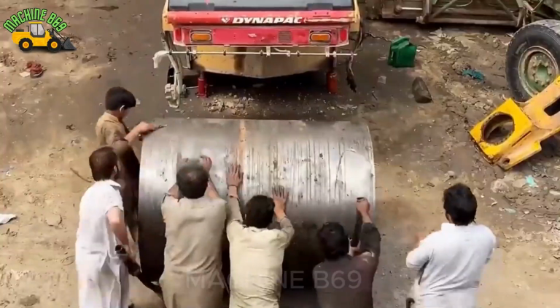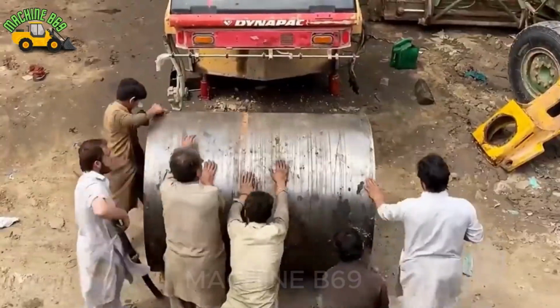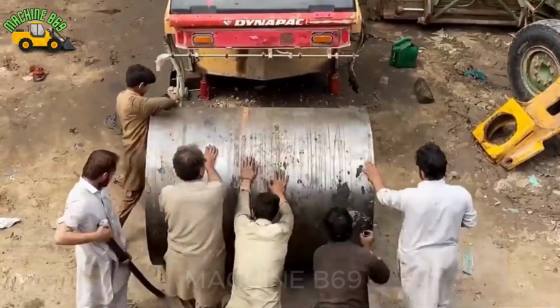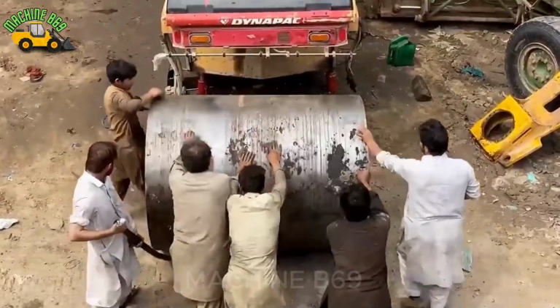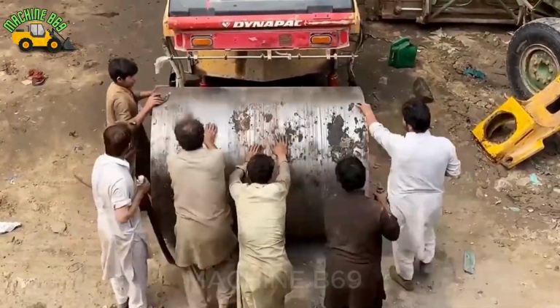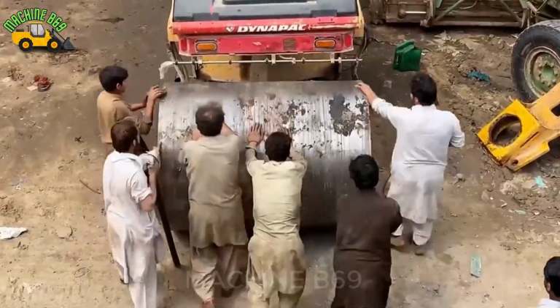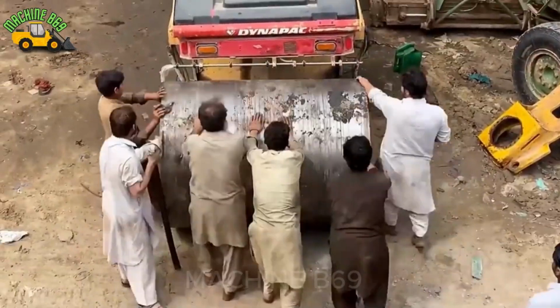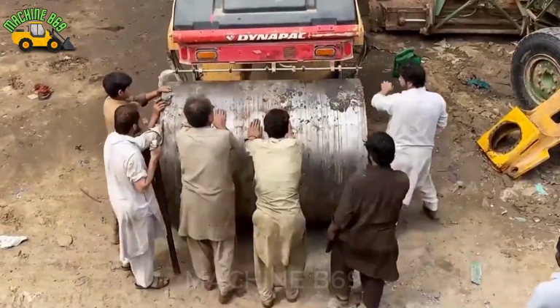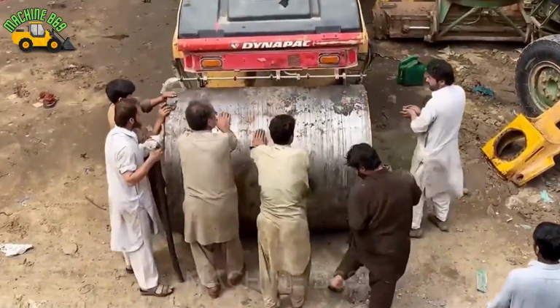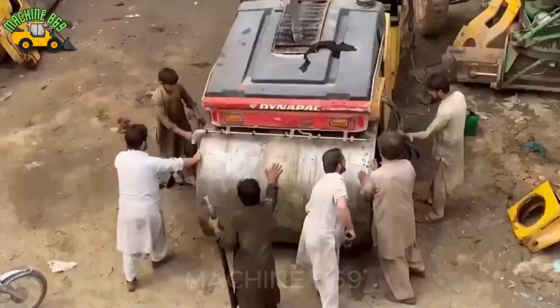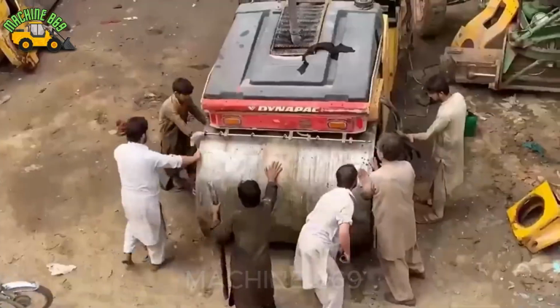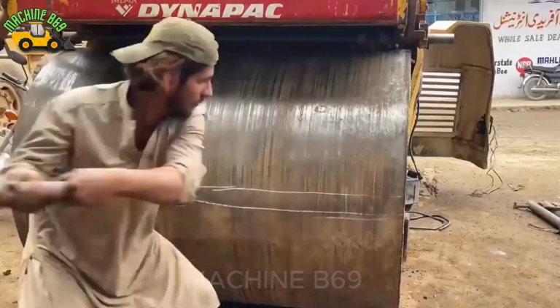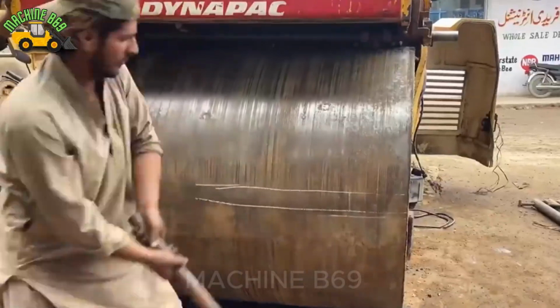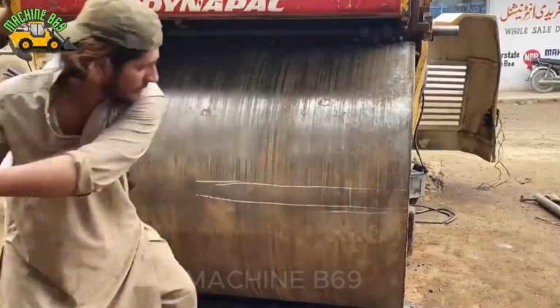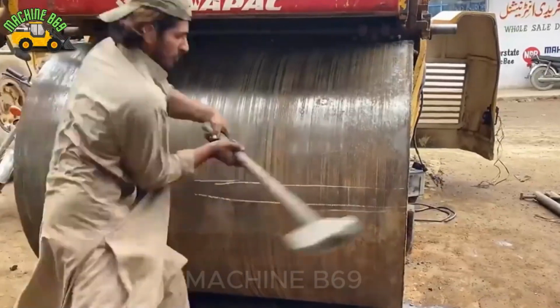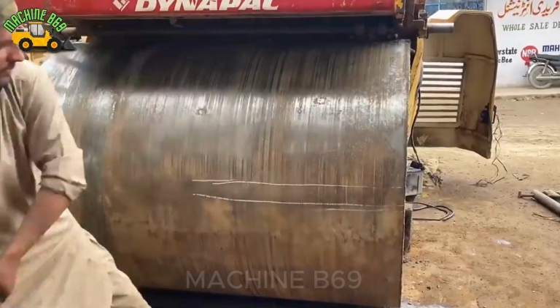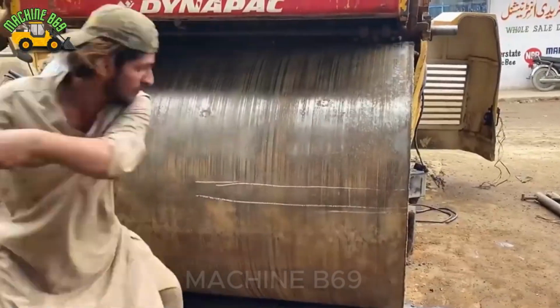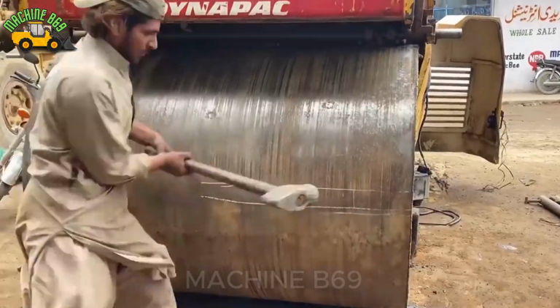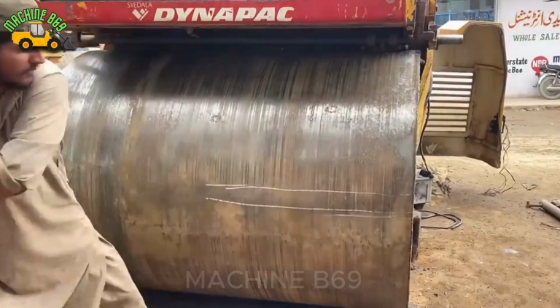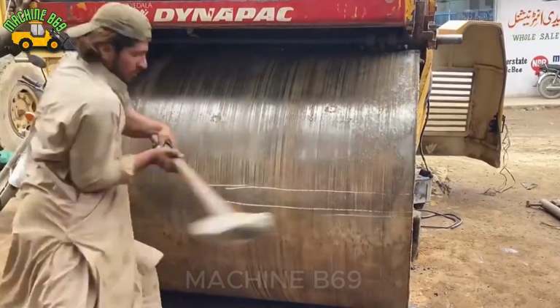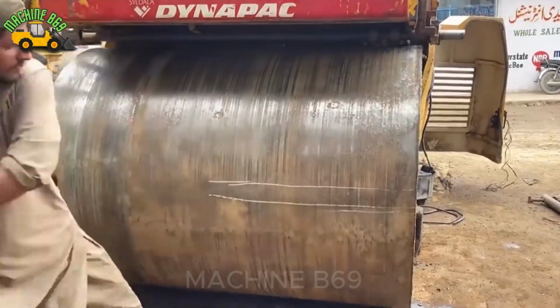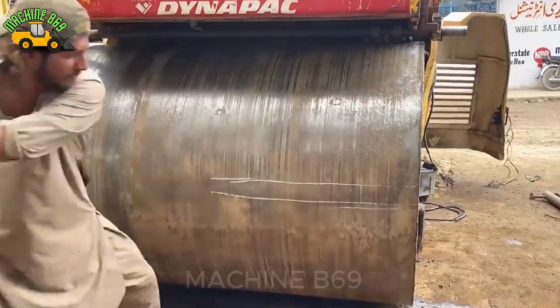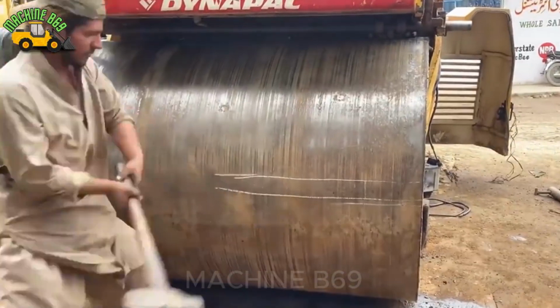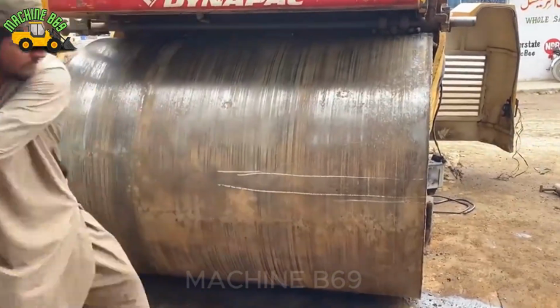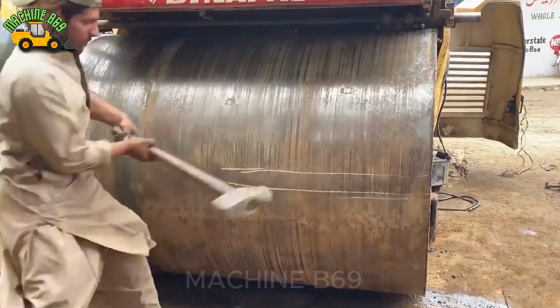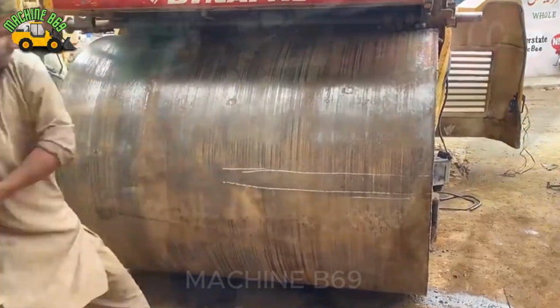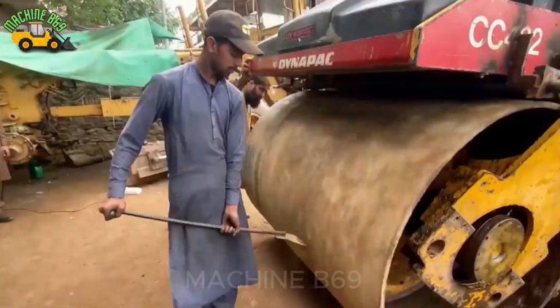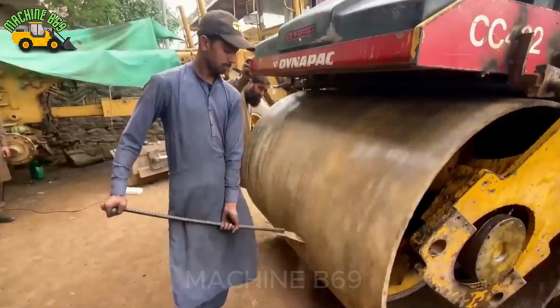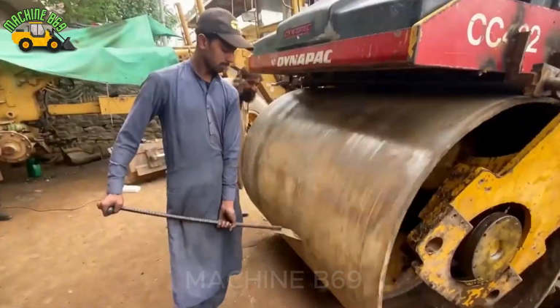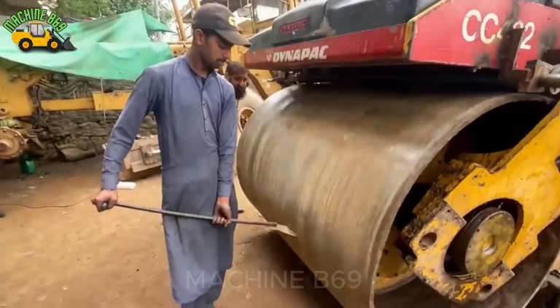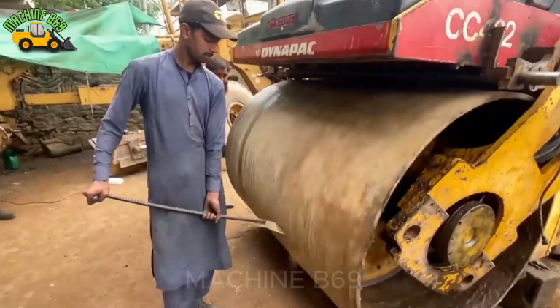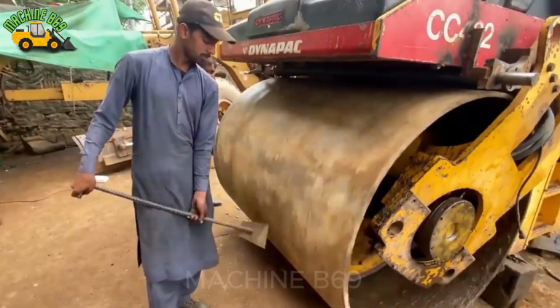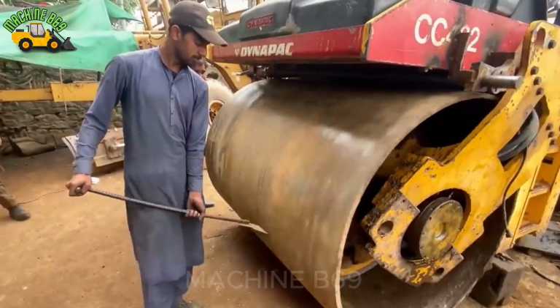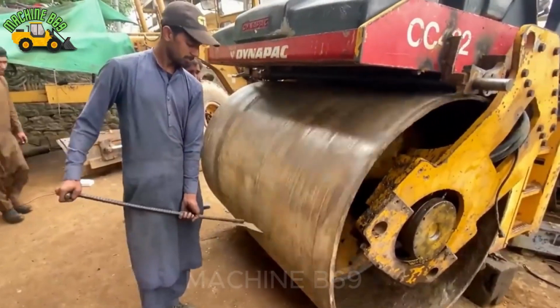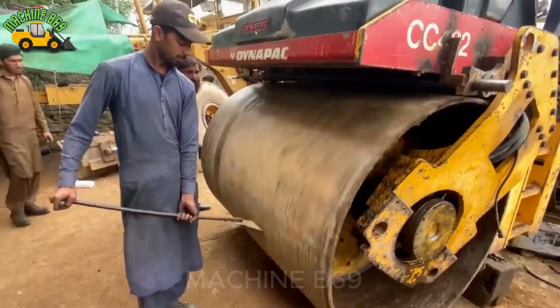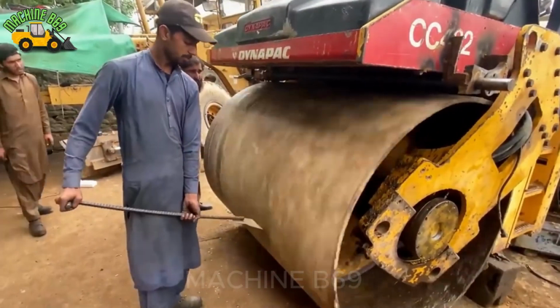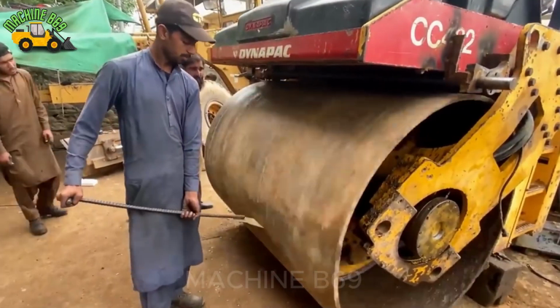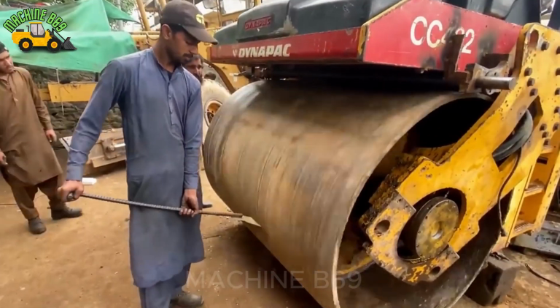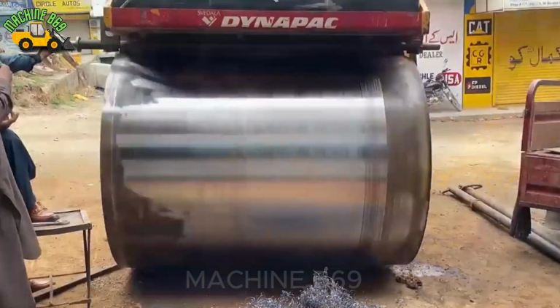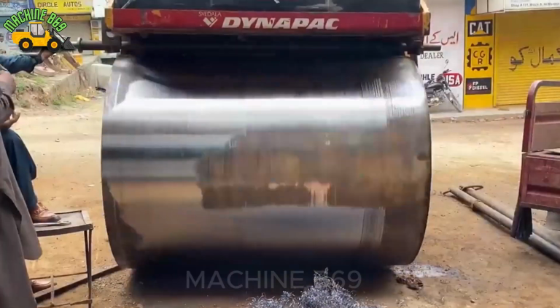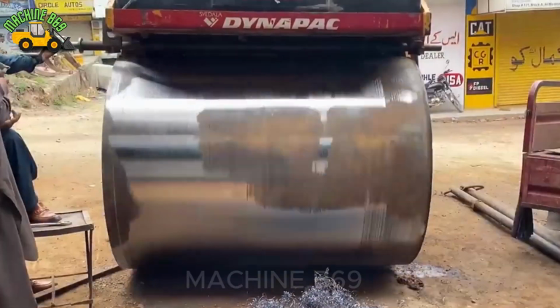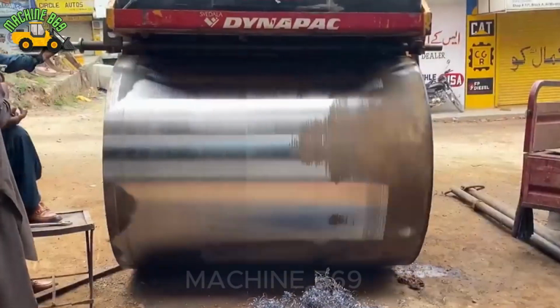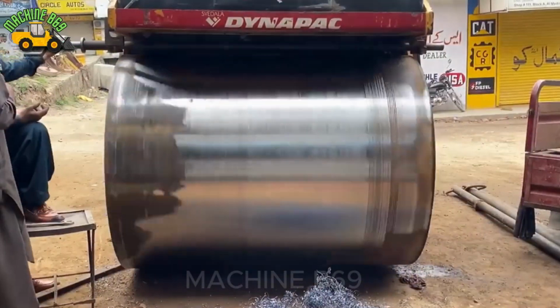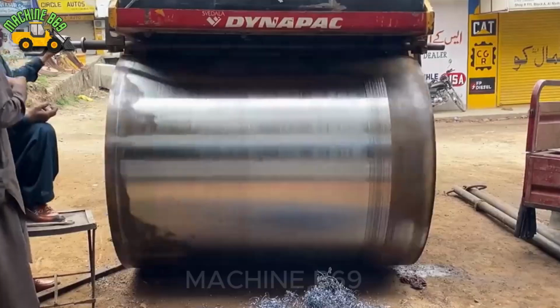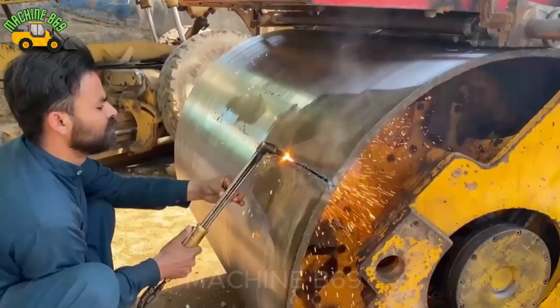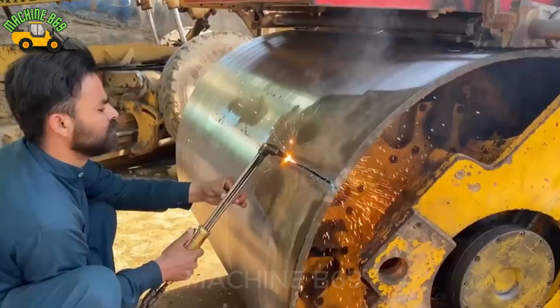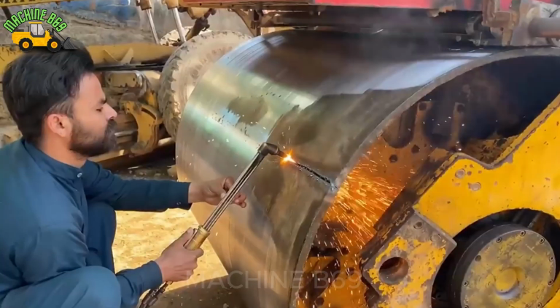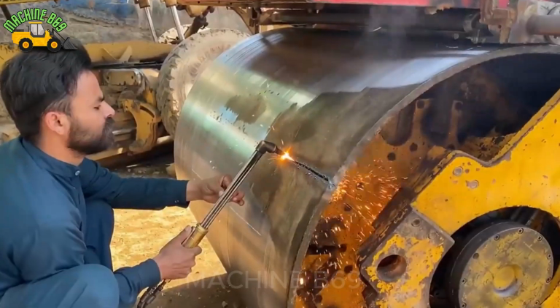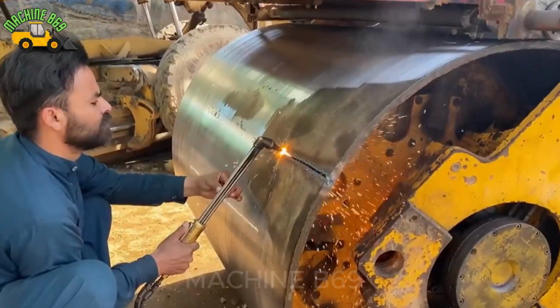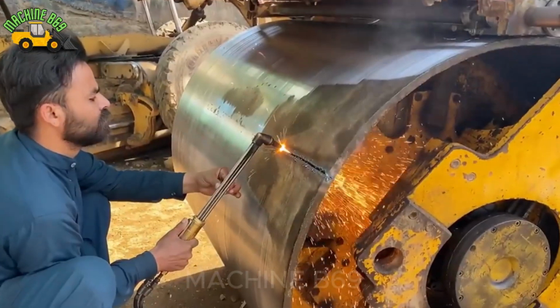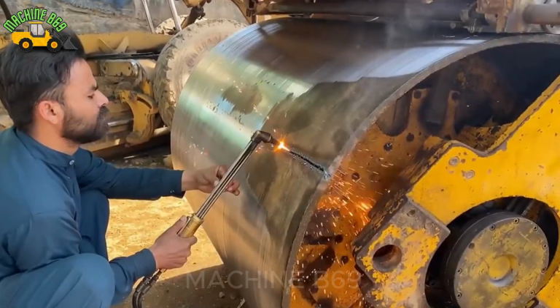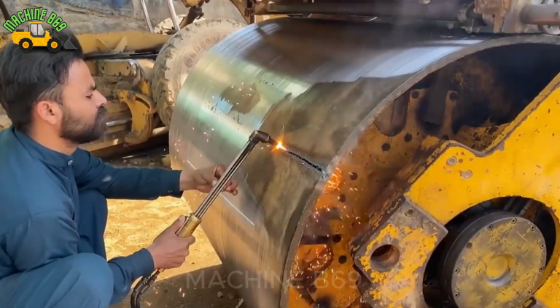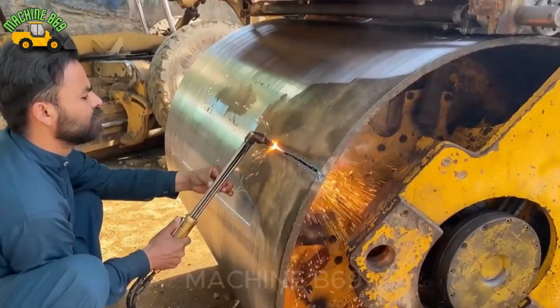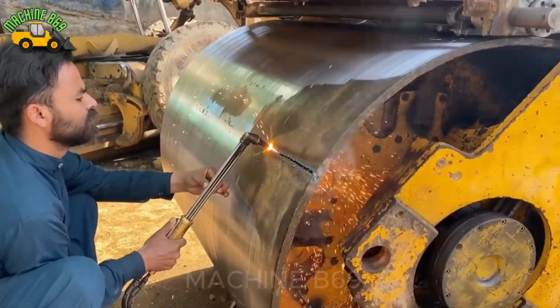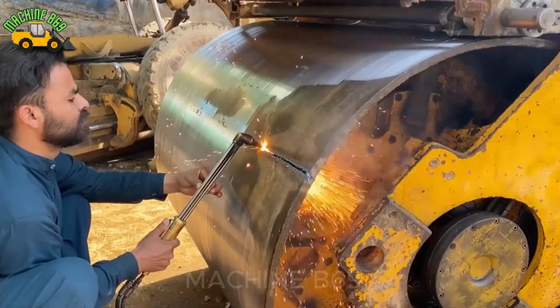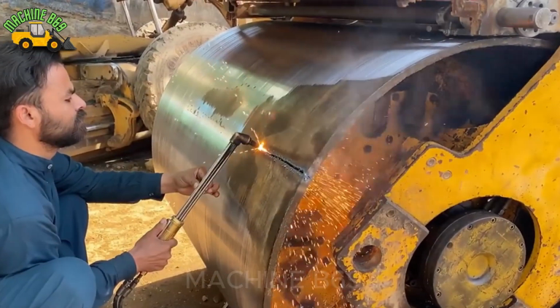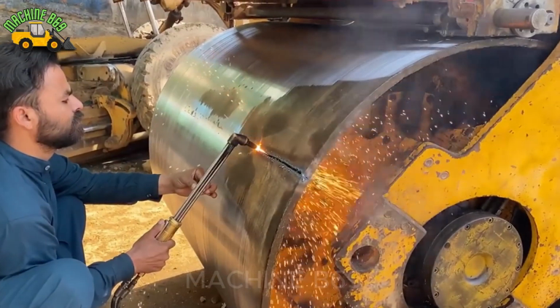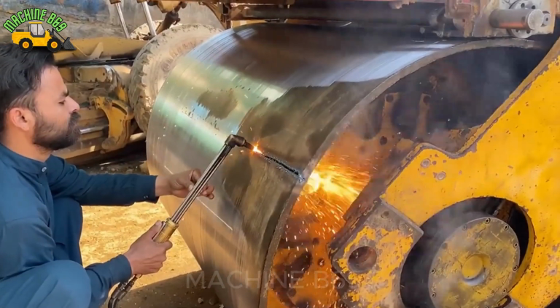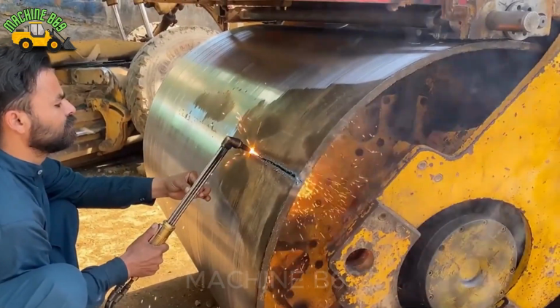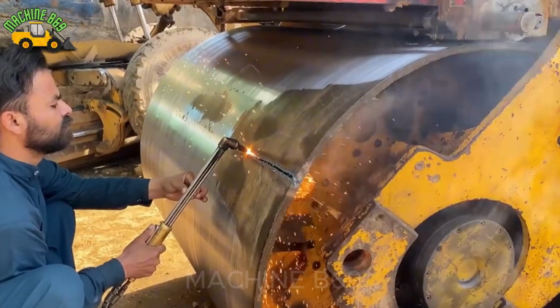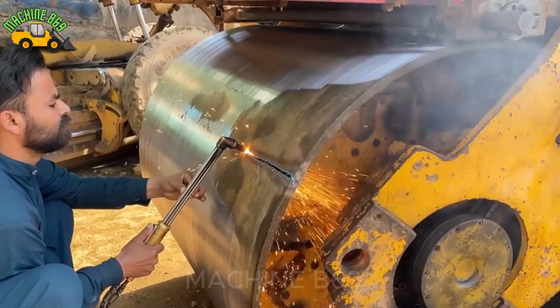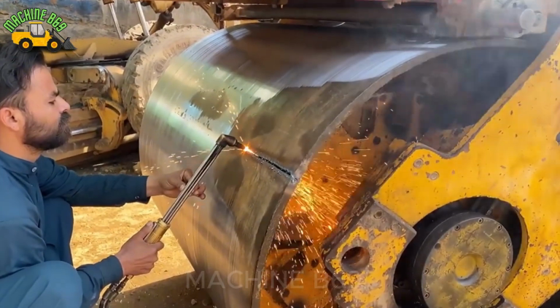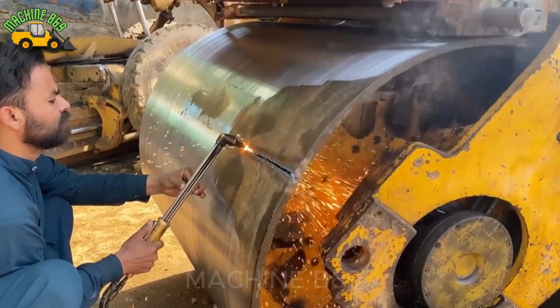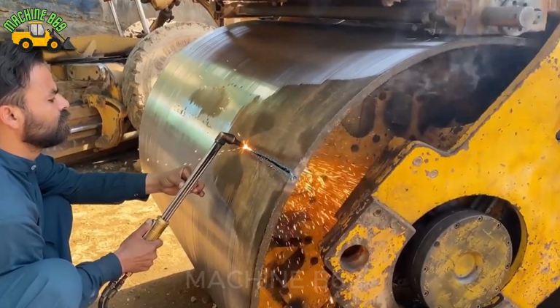Hello everyone, have you seen the process of repairing a roller drum? It will be very interesting, let's find out with me in this video.